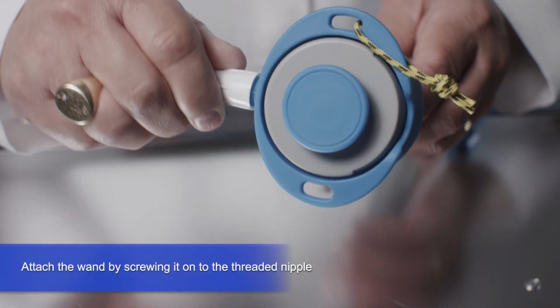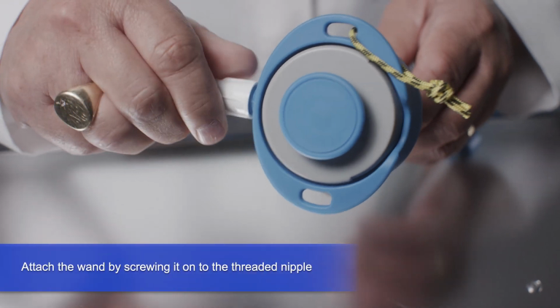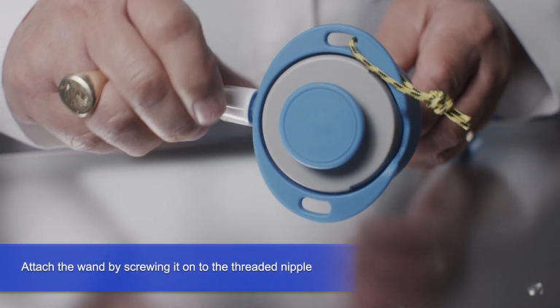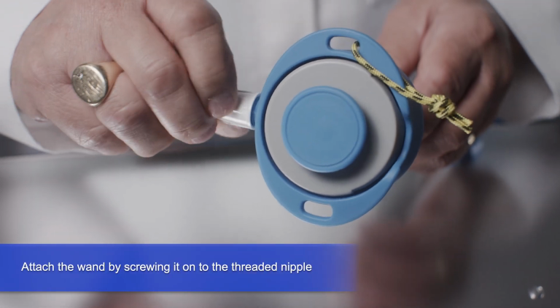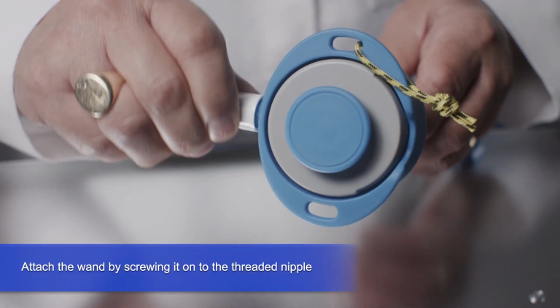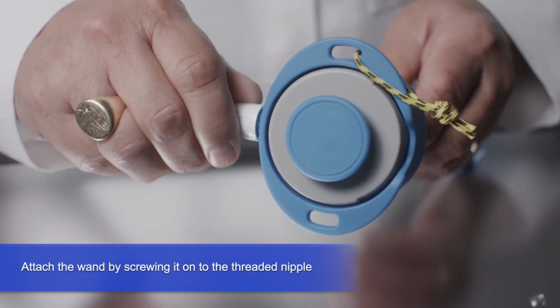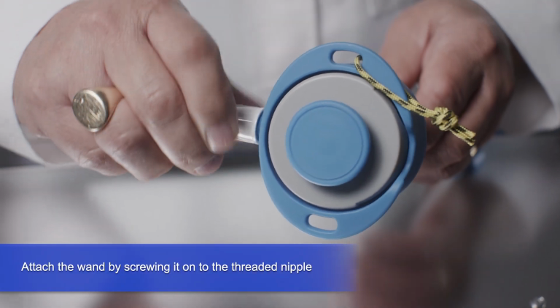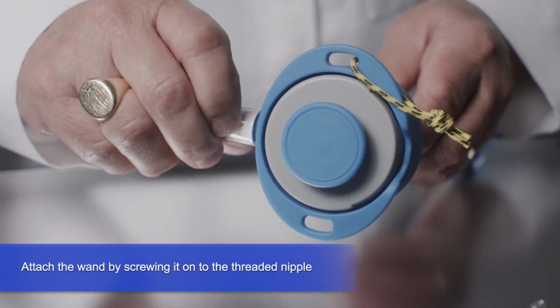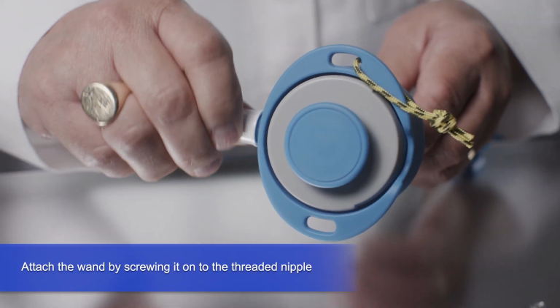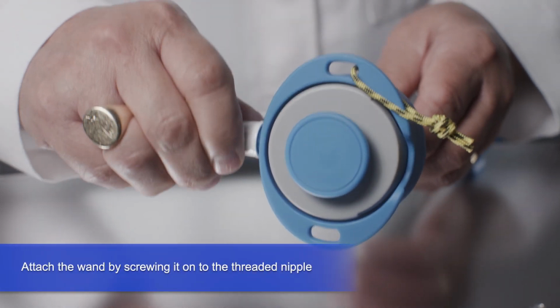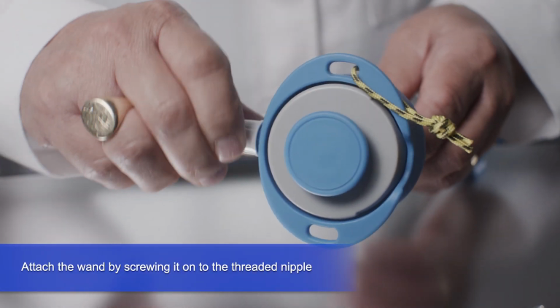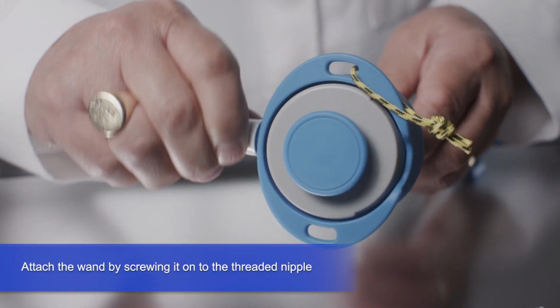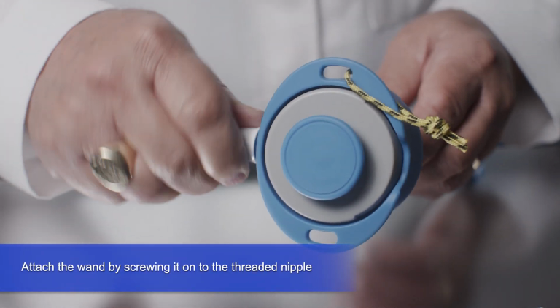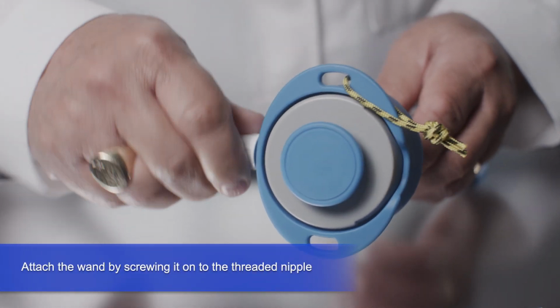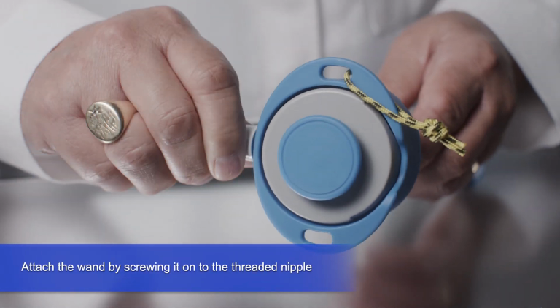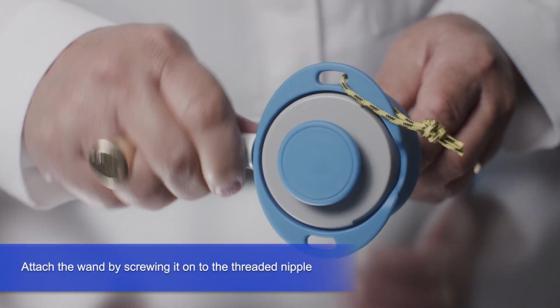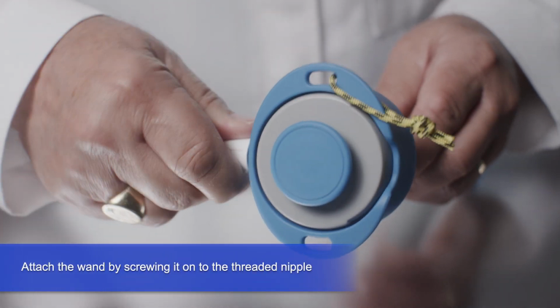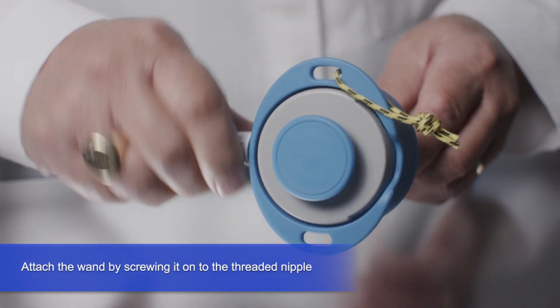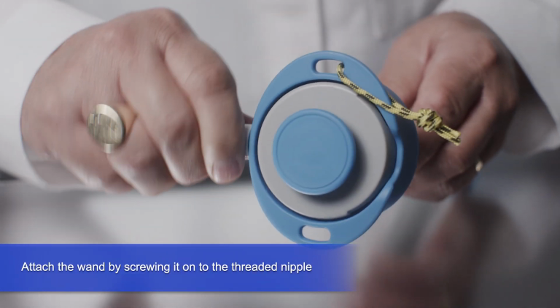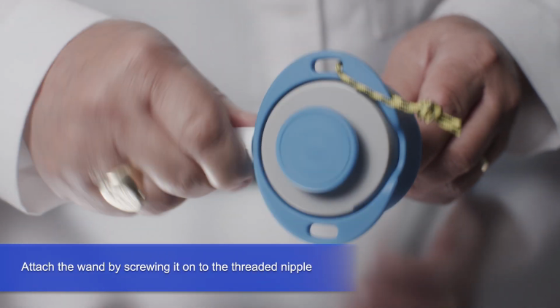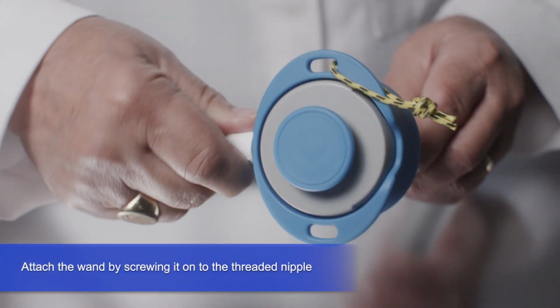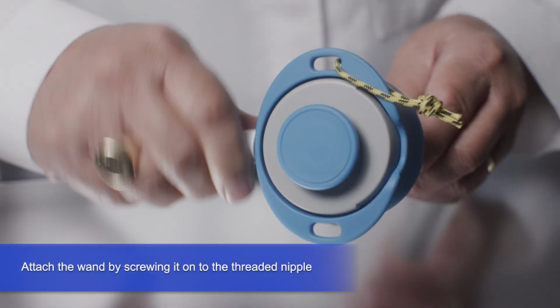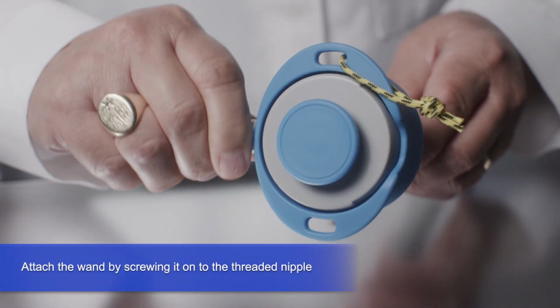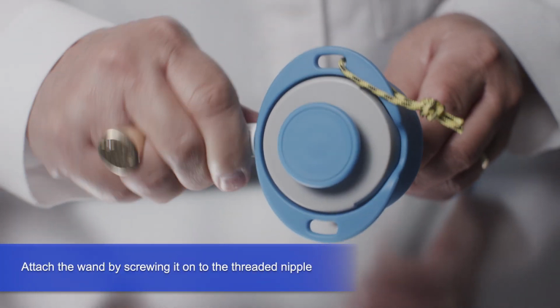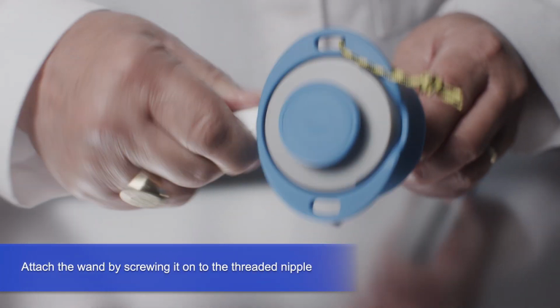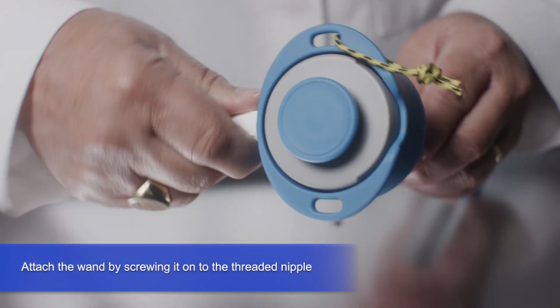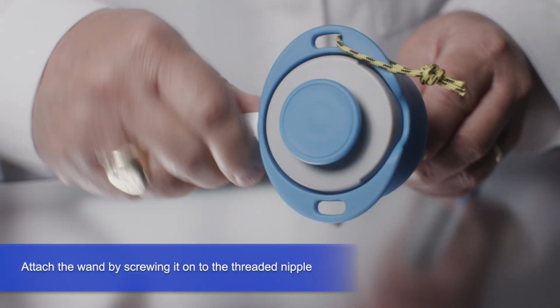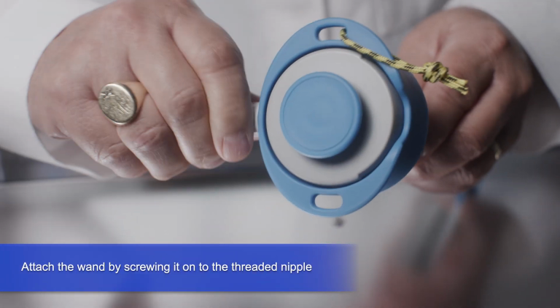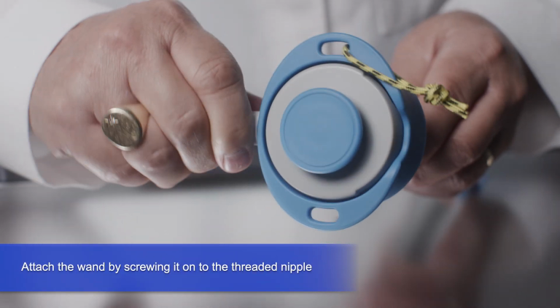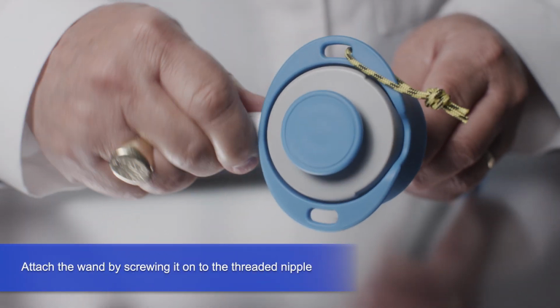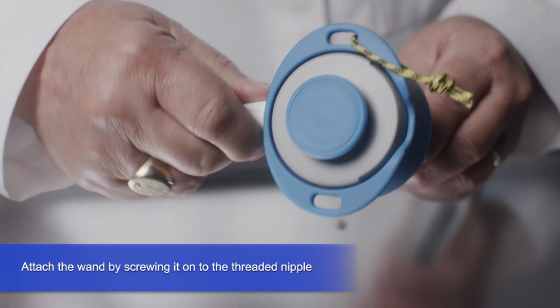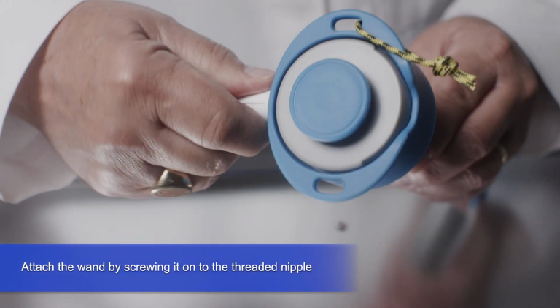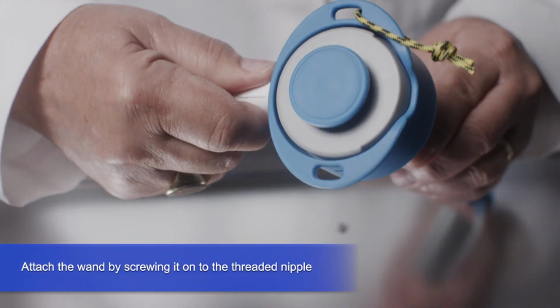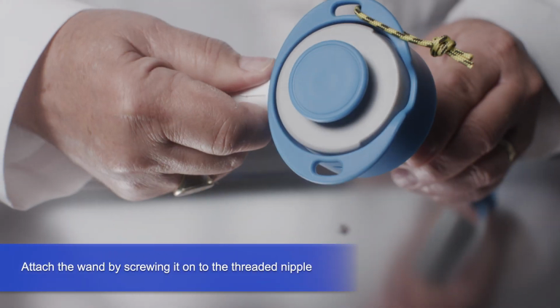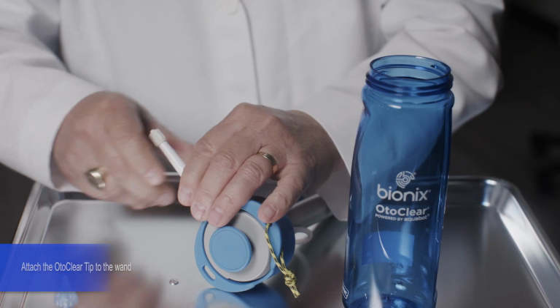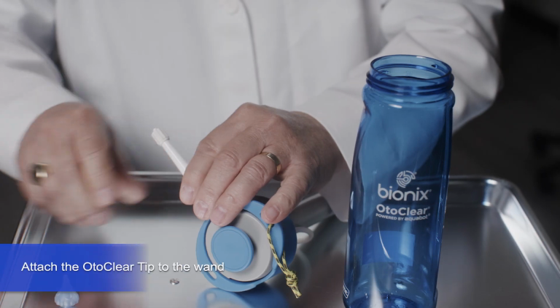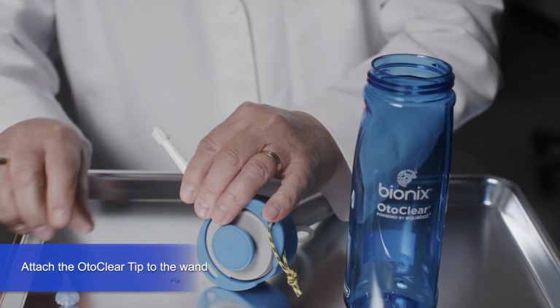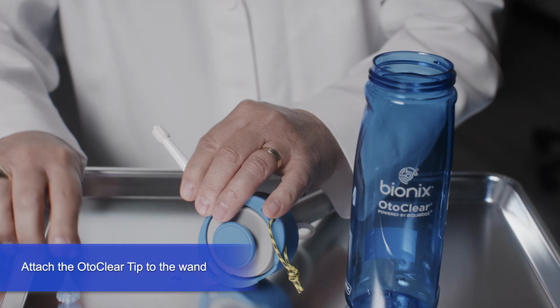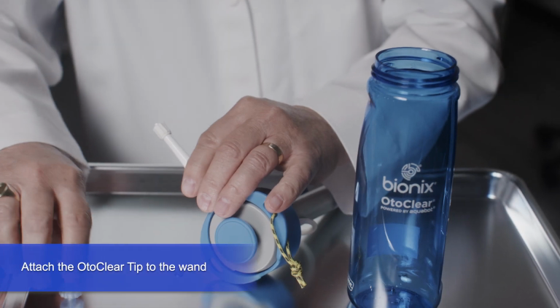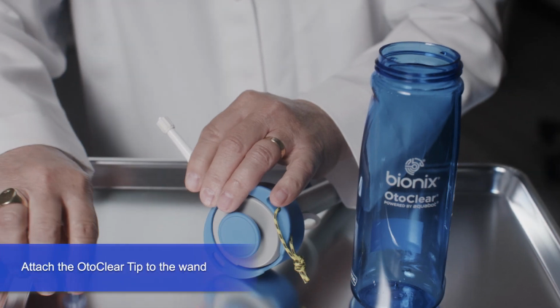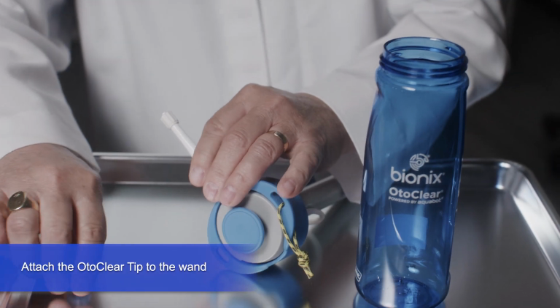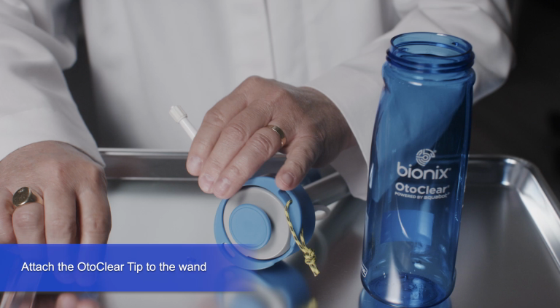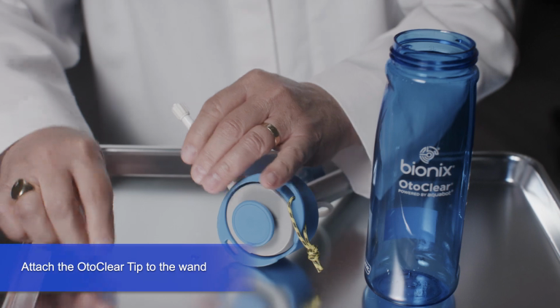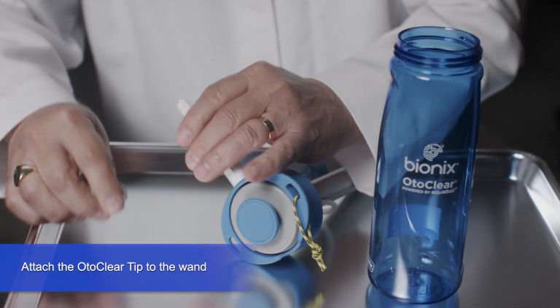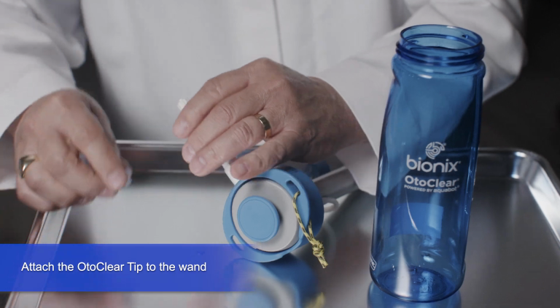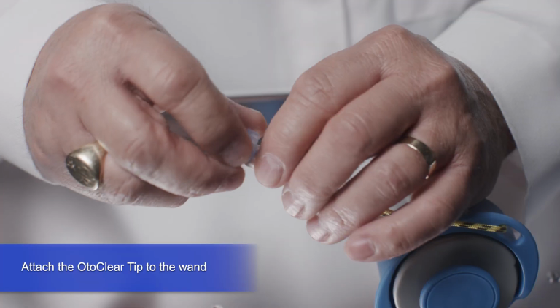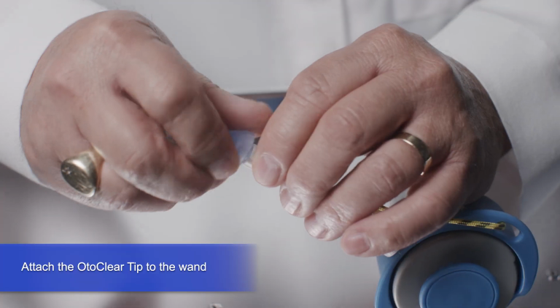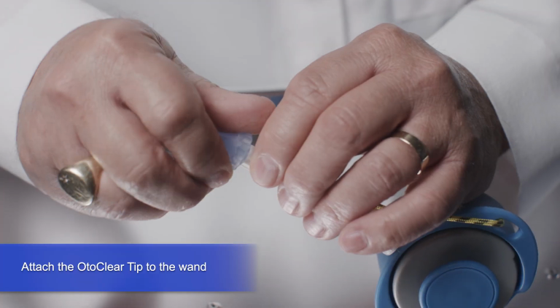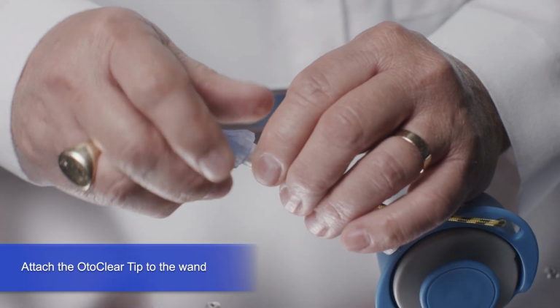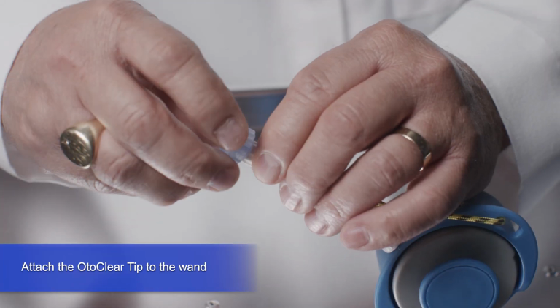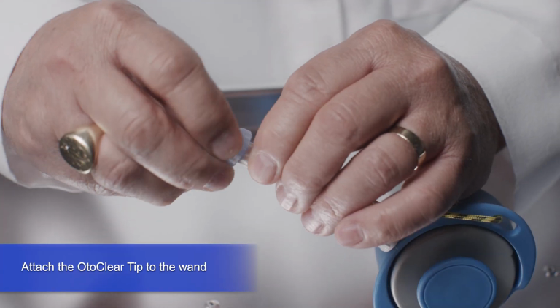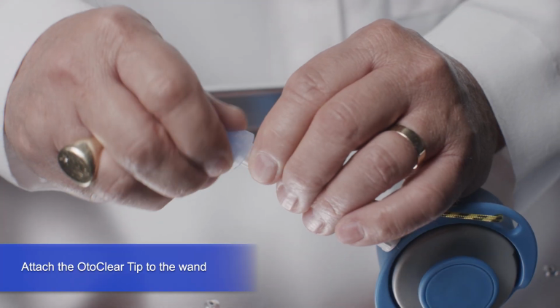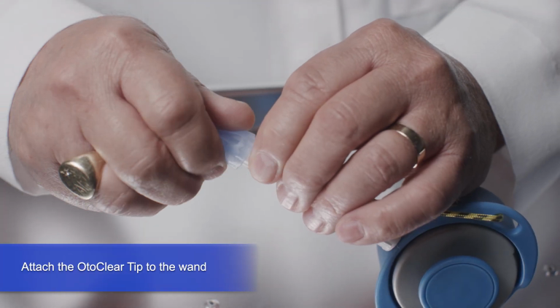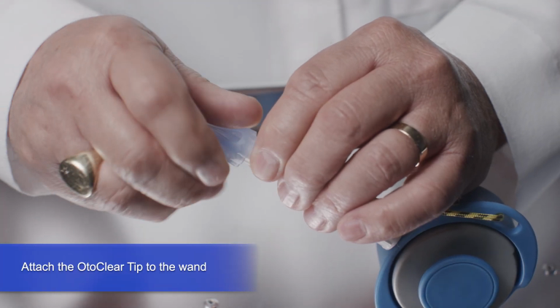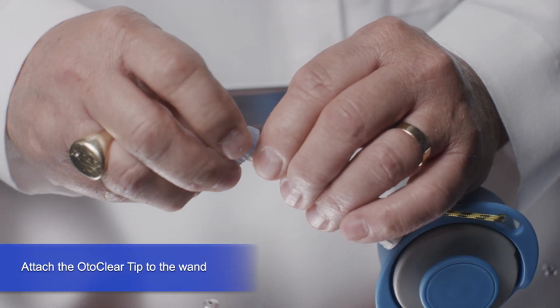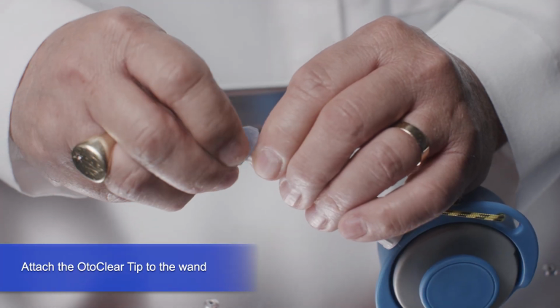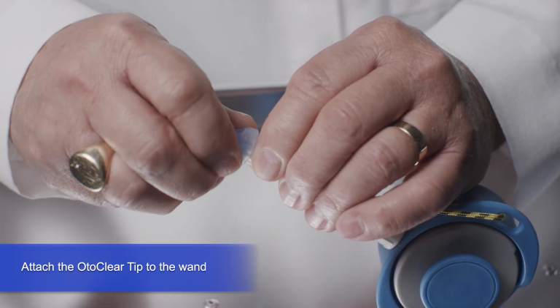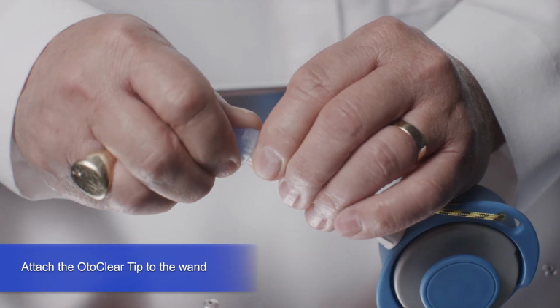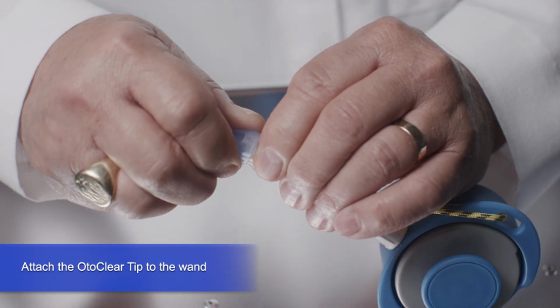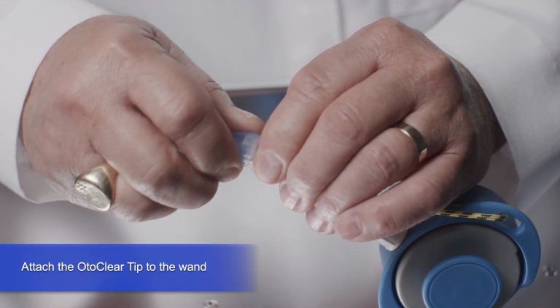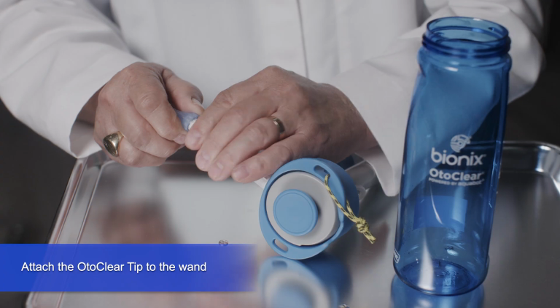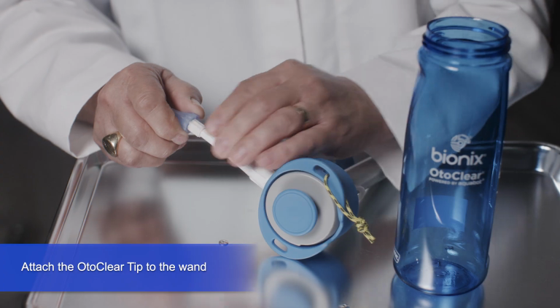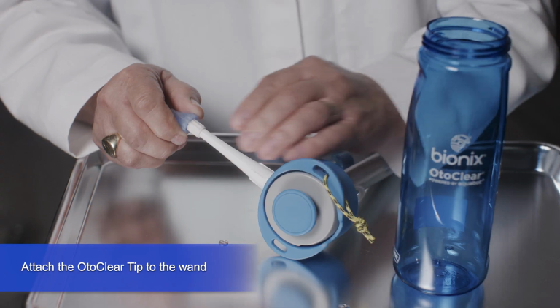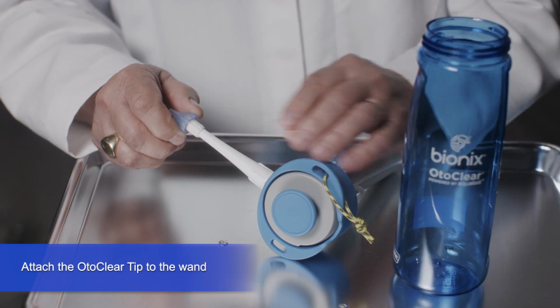First, attach the wand by screwing it onto the threaded nipple. Attach an OdaClear tip by twisting it onto the lure fitting on the wand.